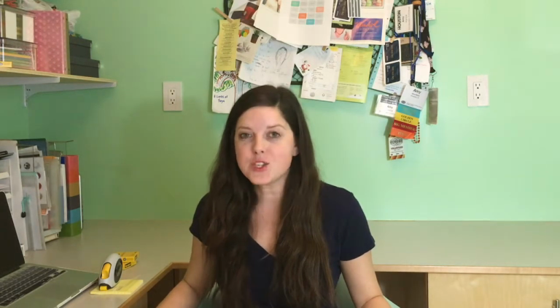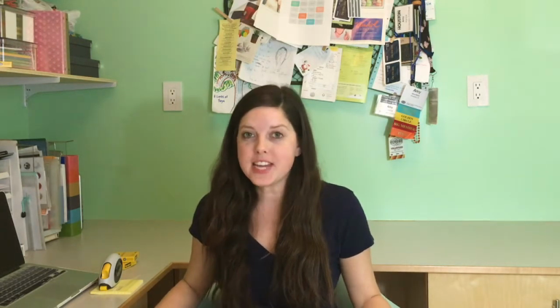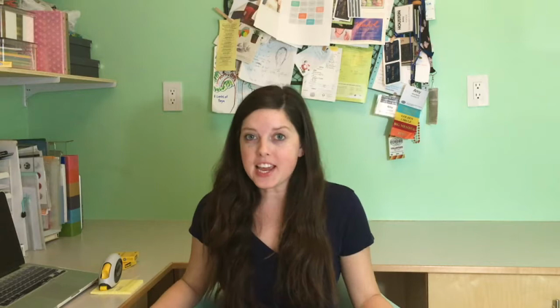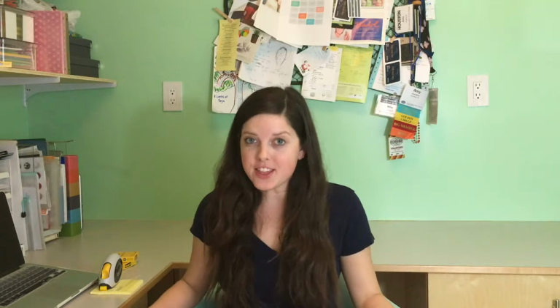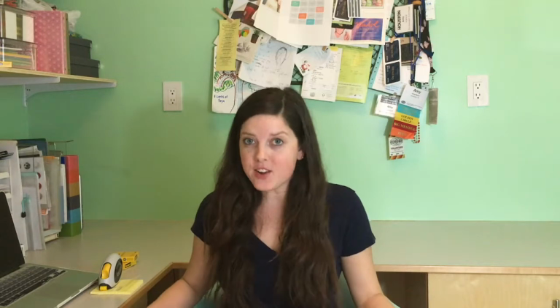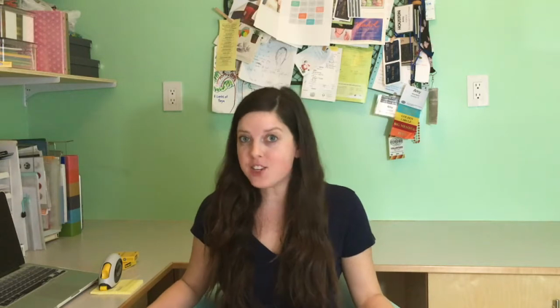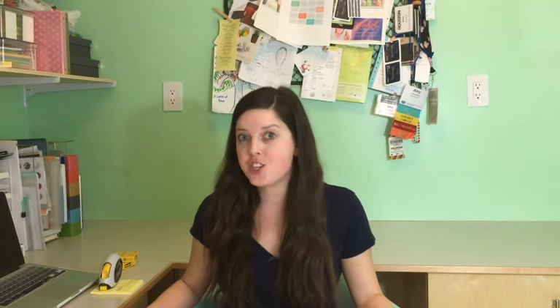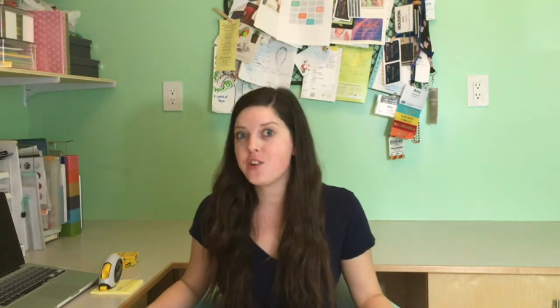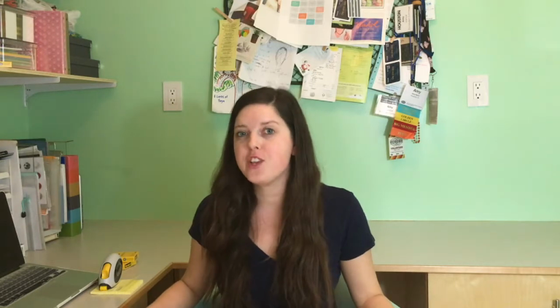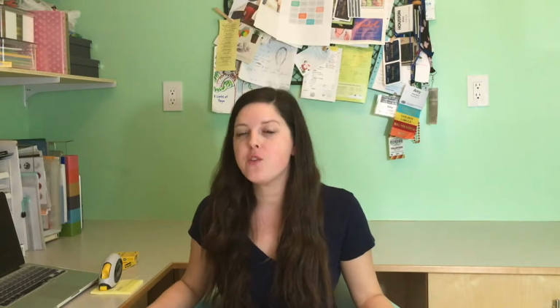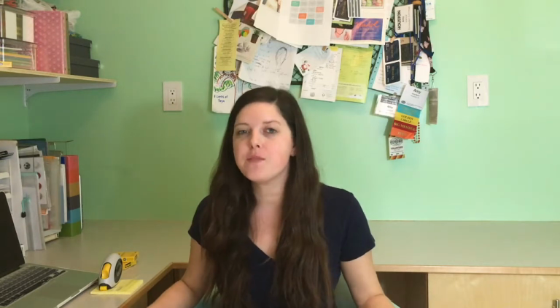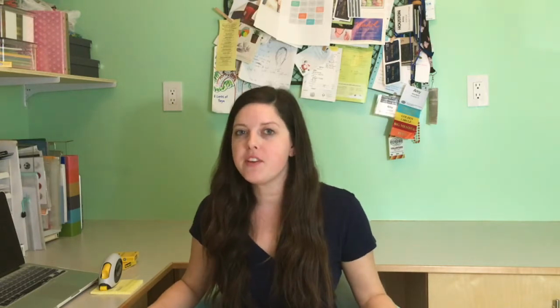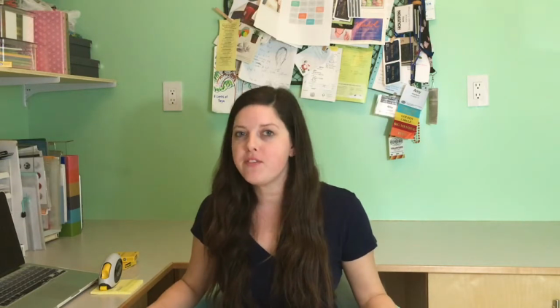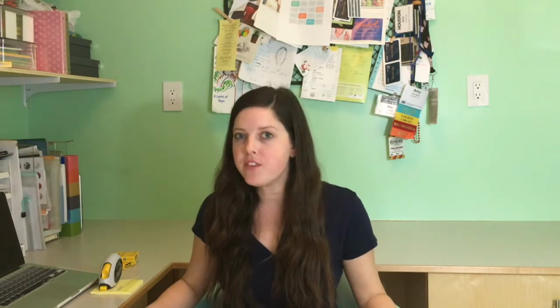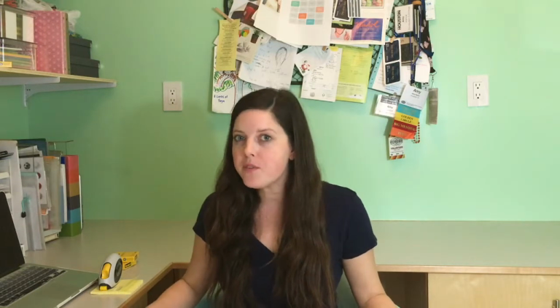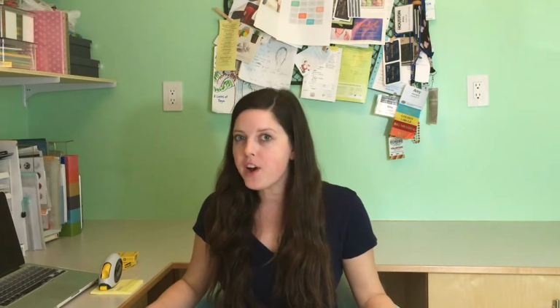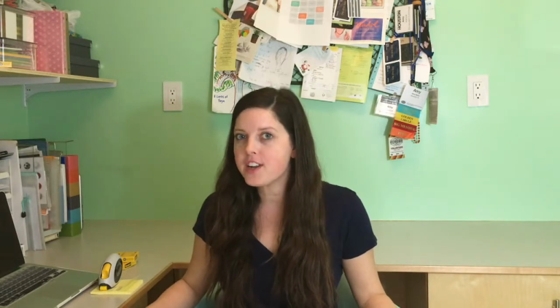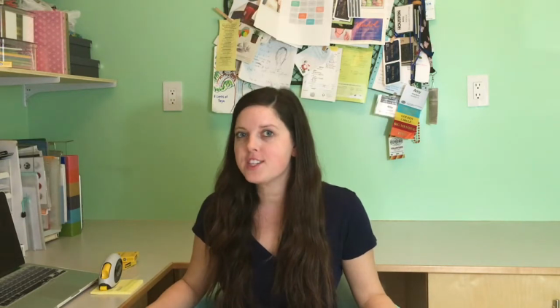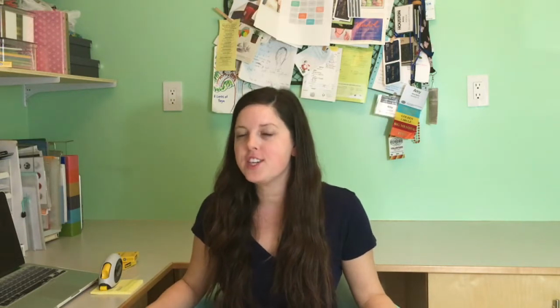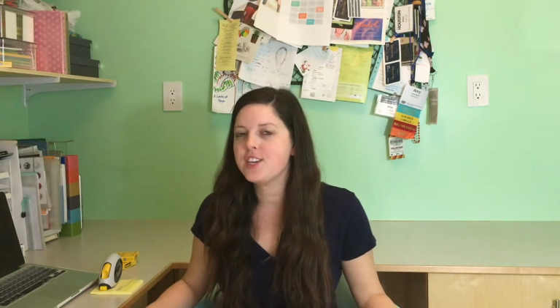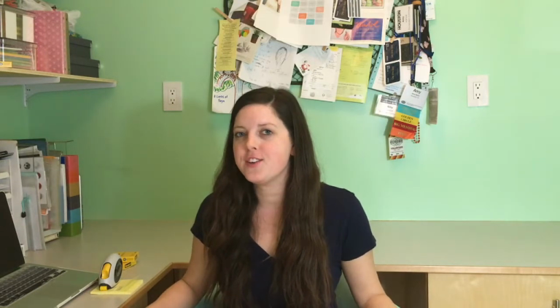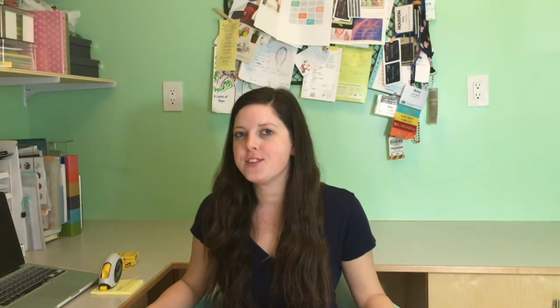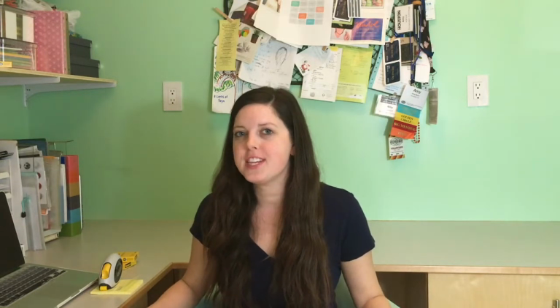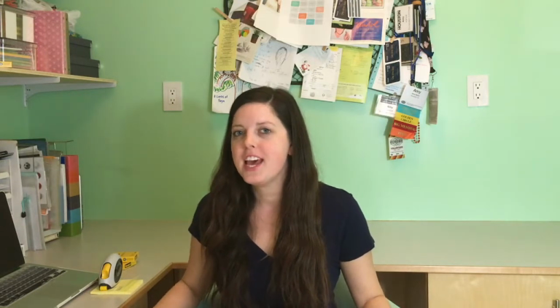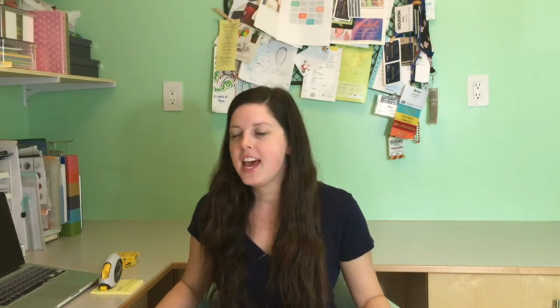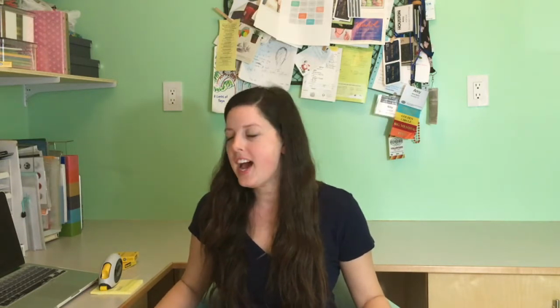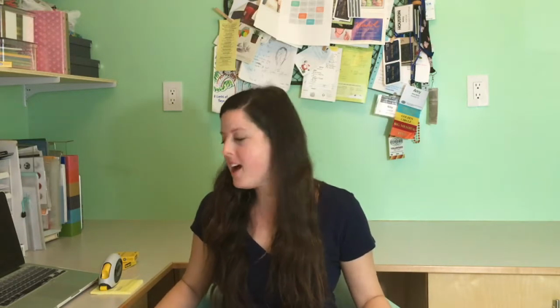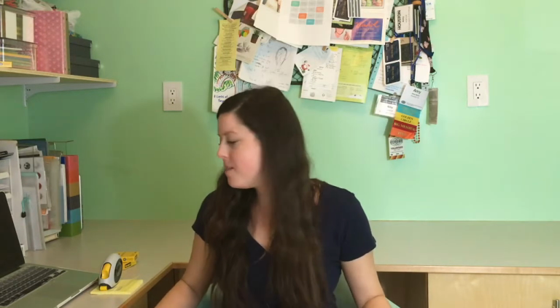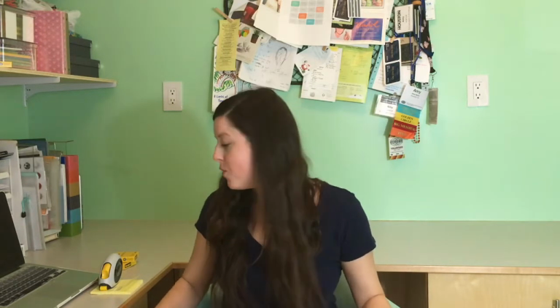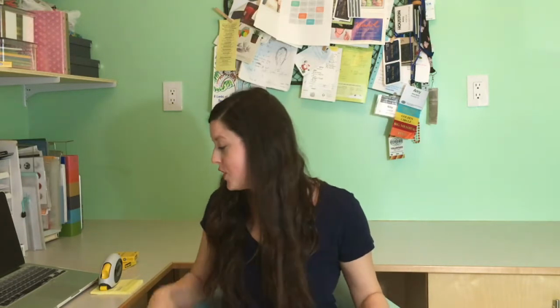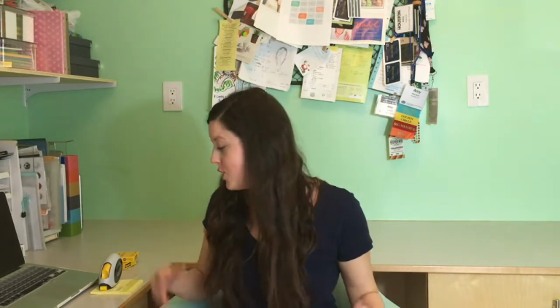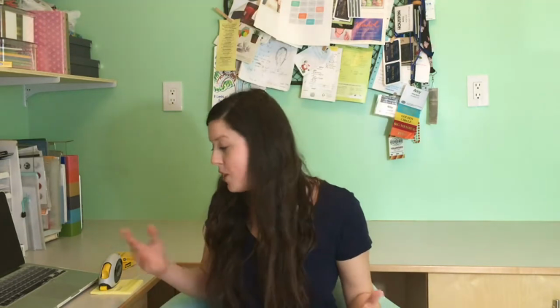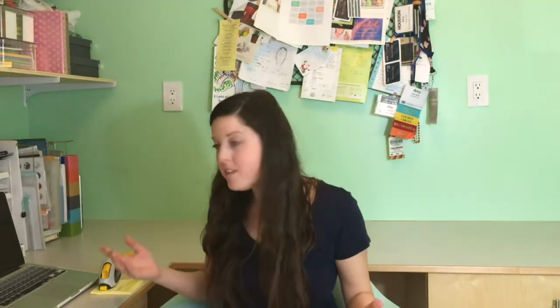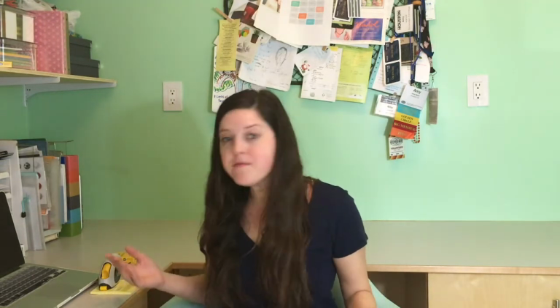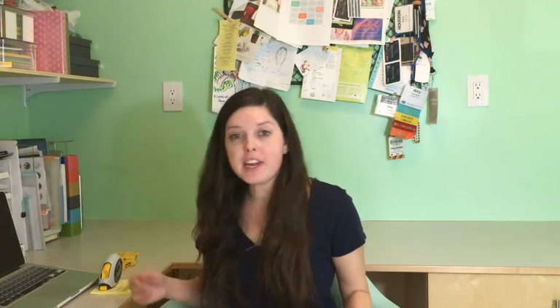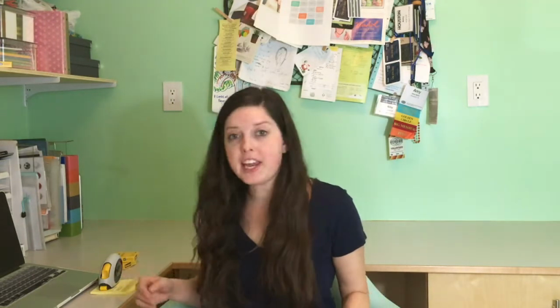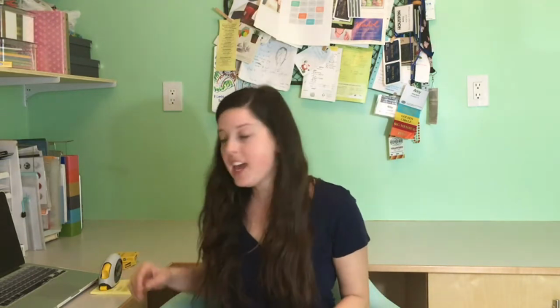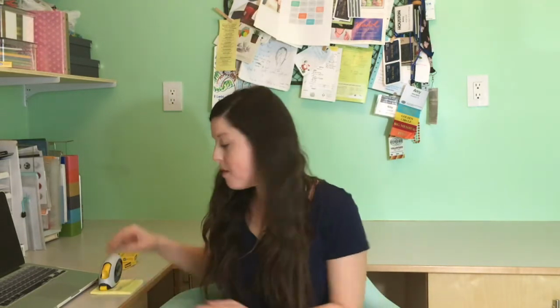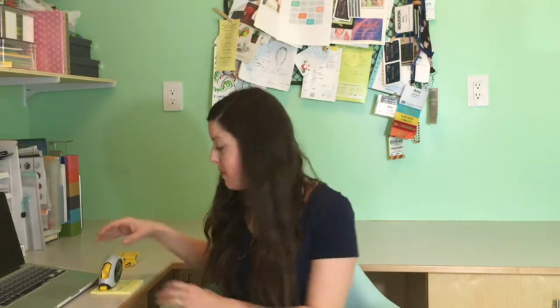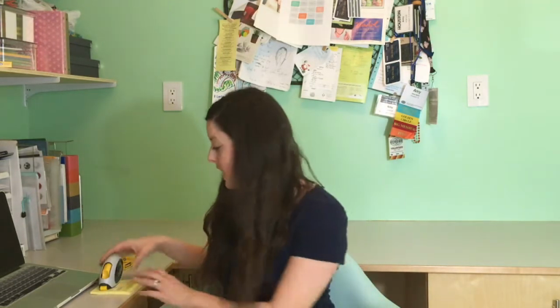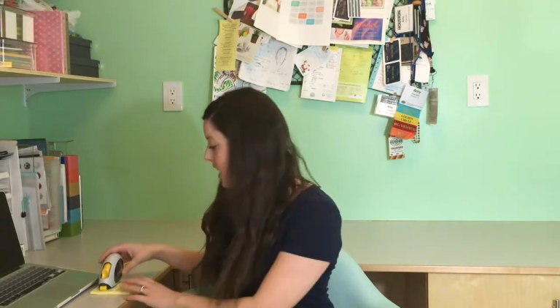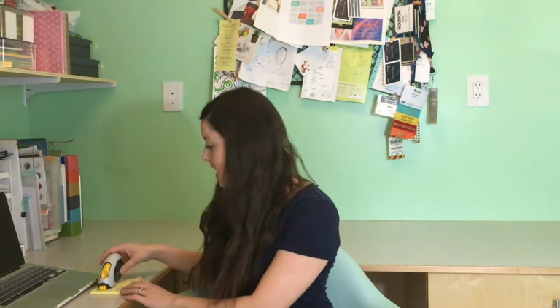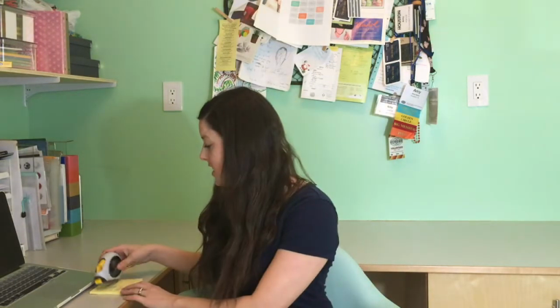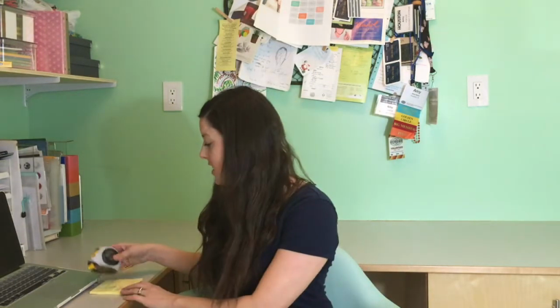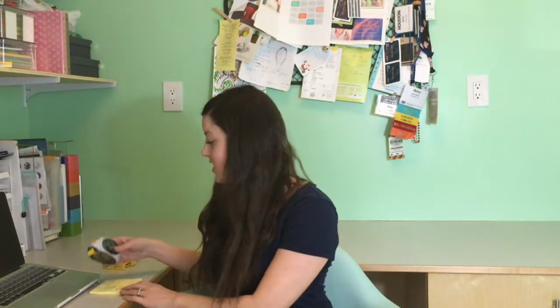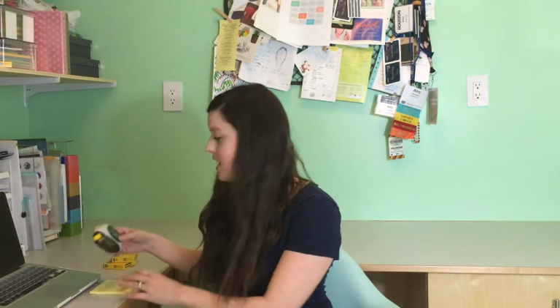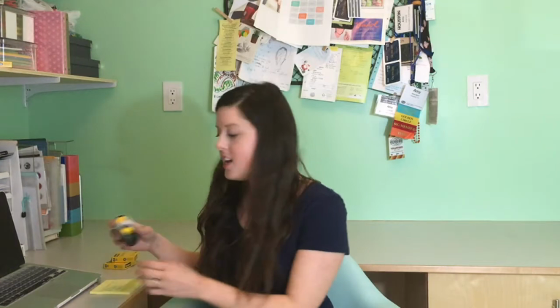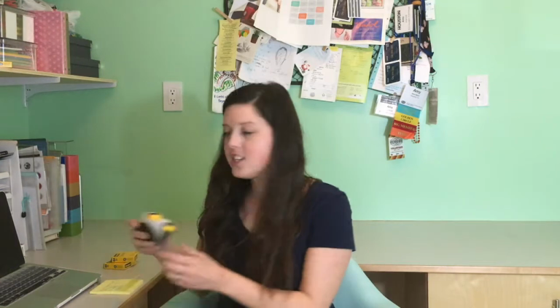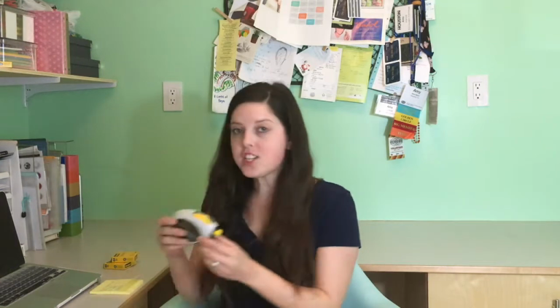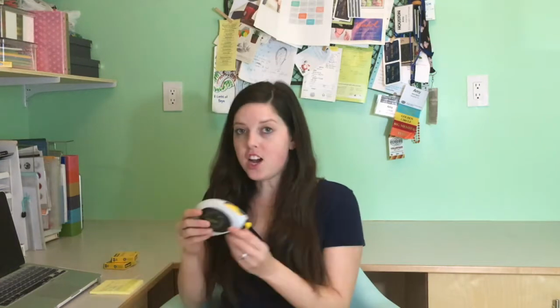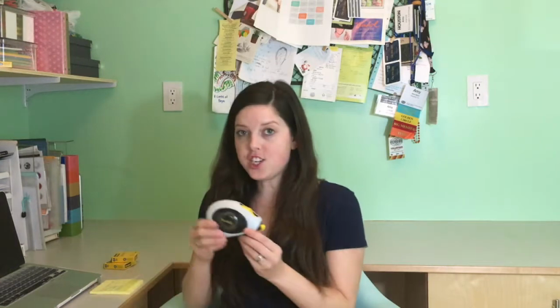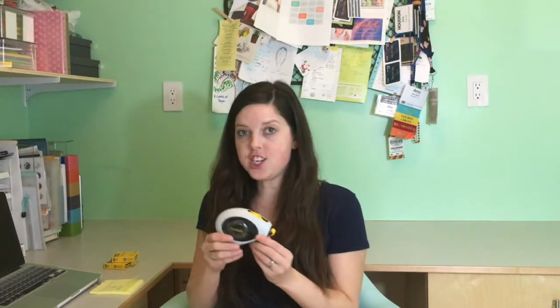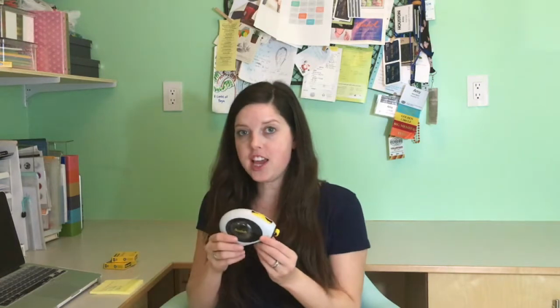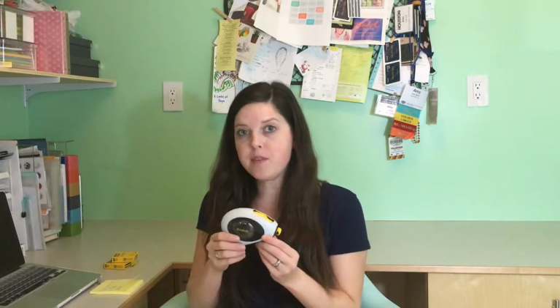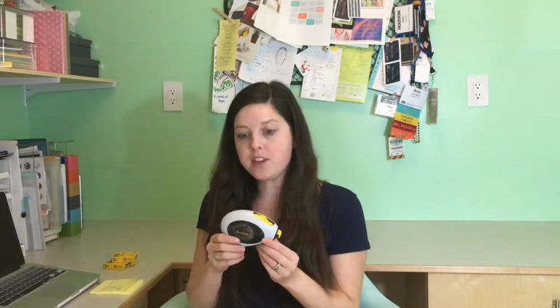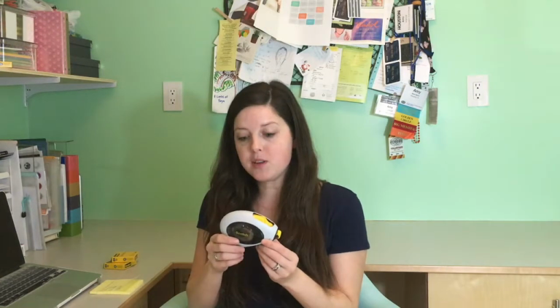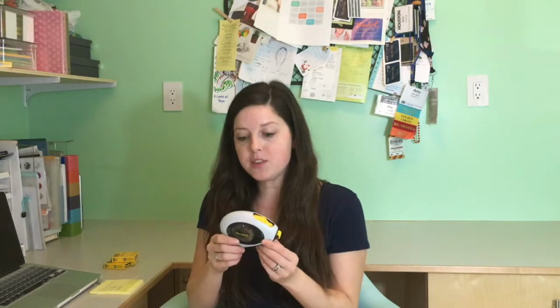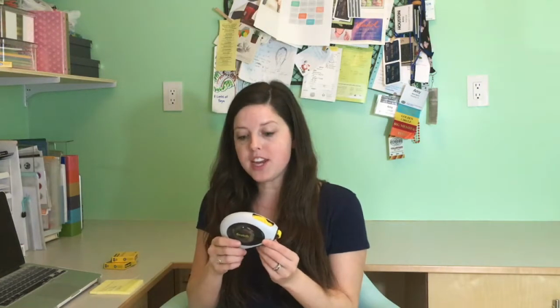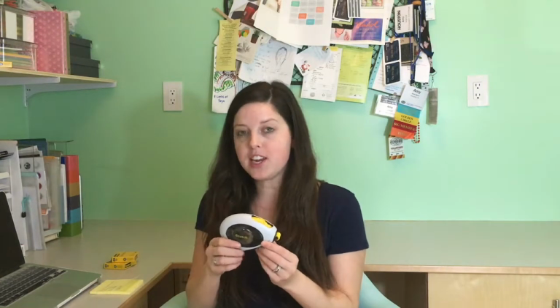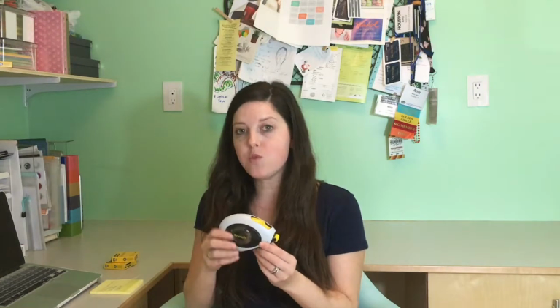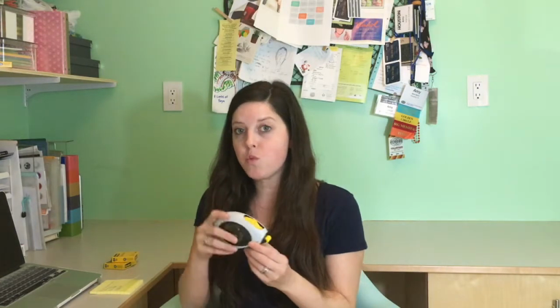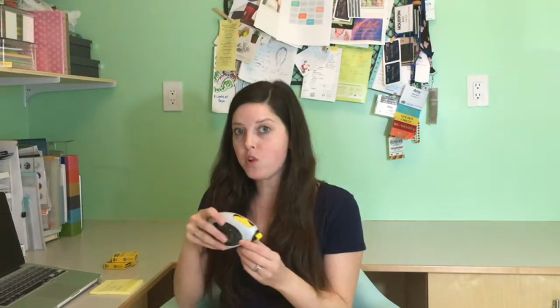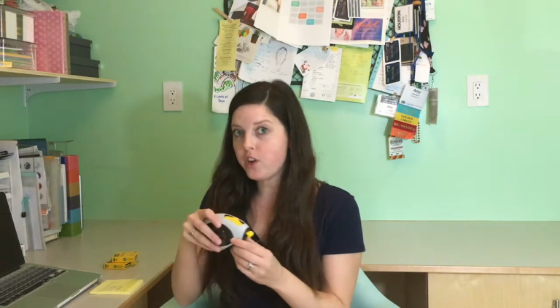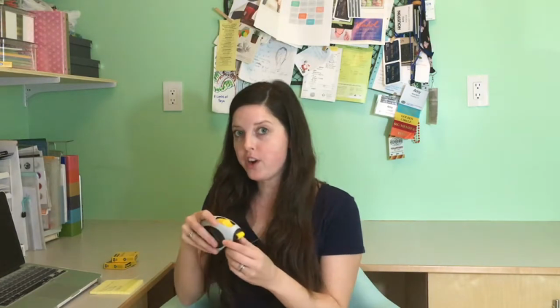Today I thought I would share with you one of my favorite products to use, which is one of many, but it is this Scotch Tape Double Sided Roller.